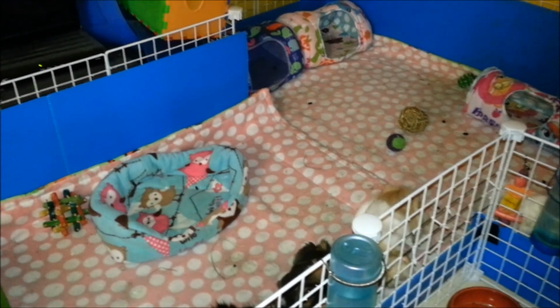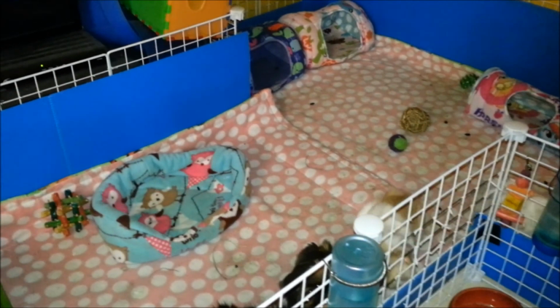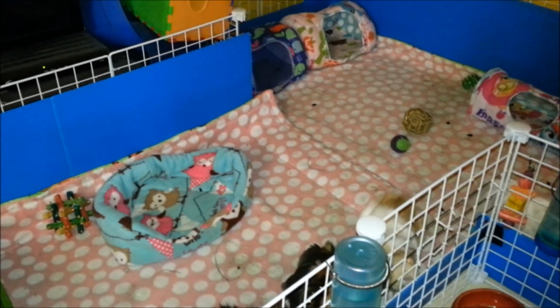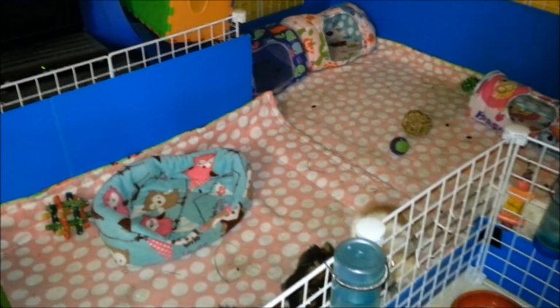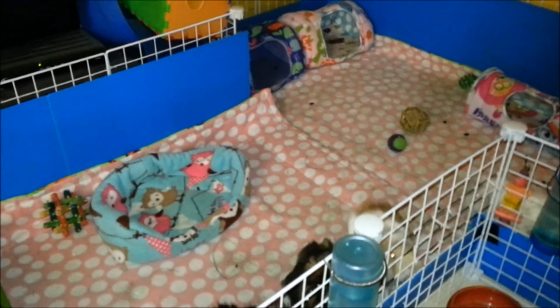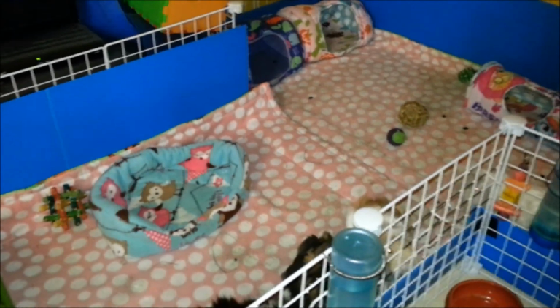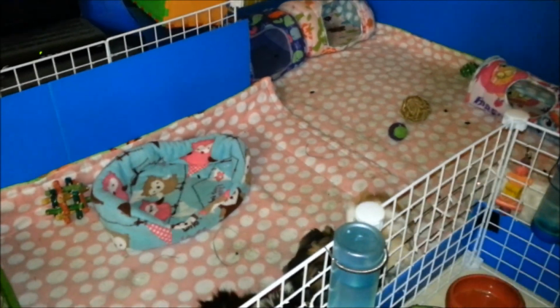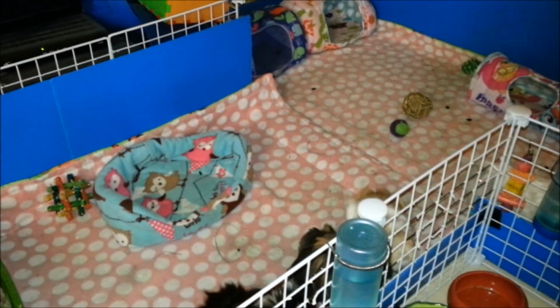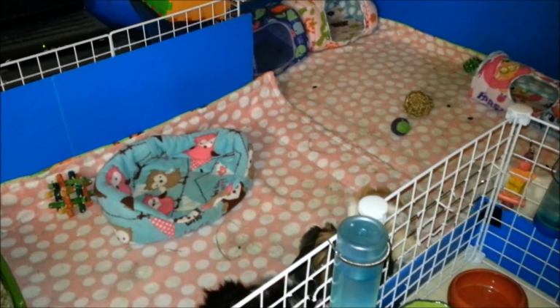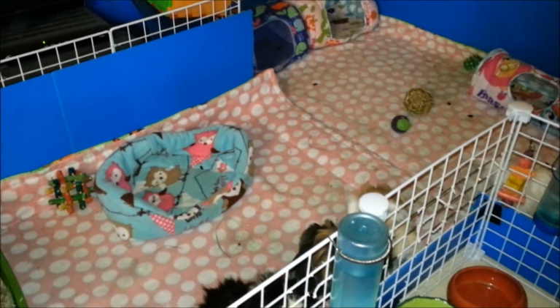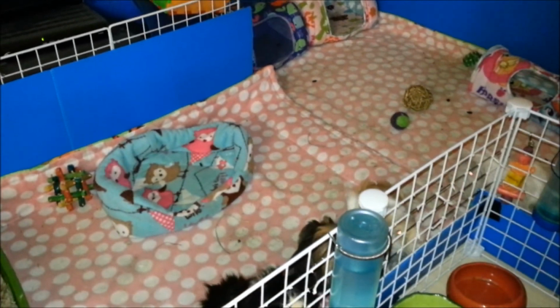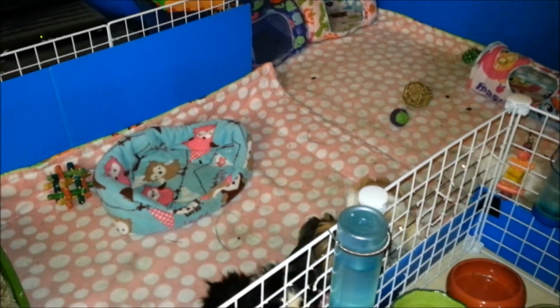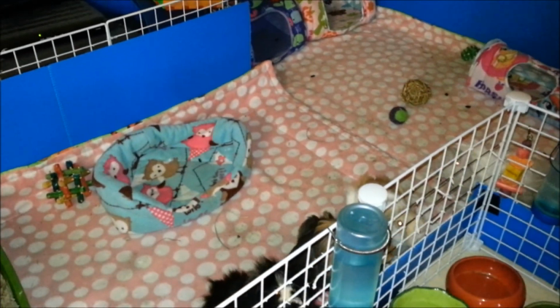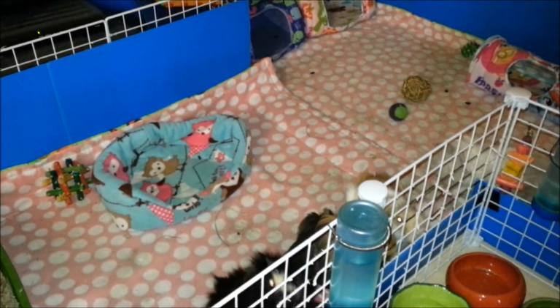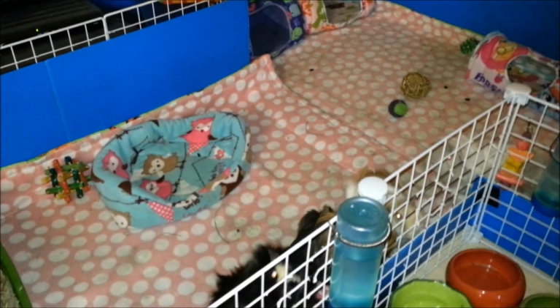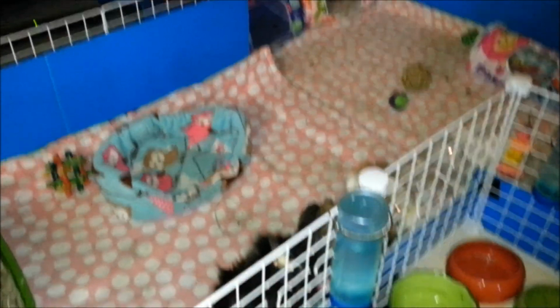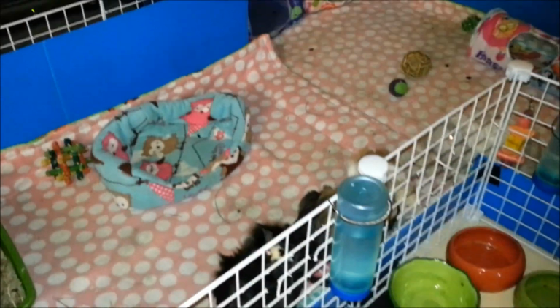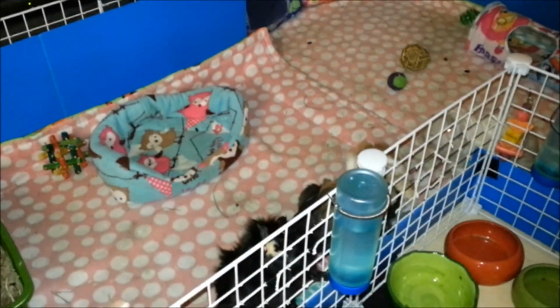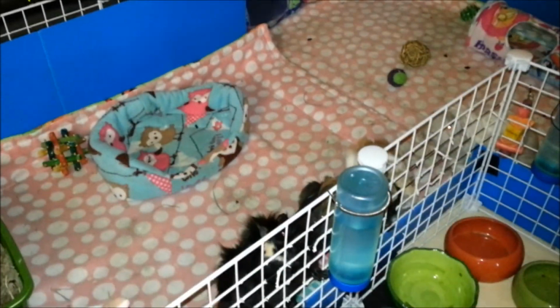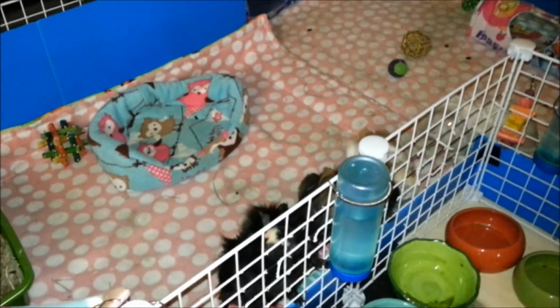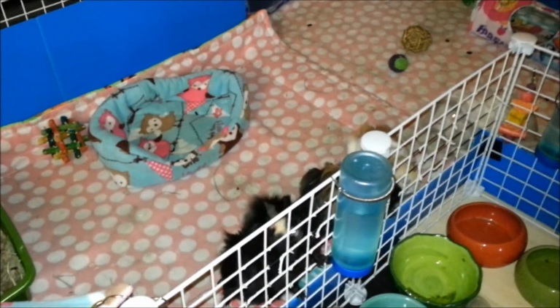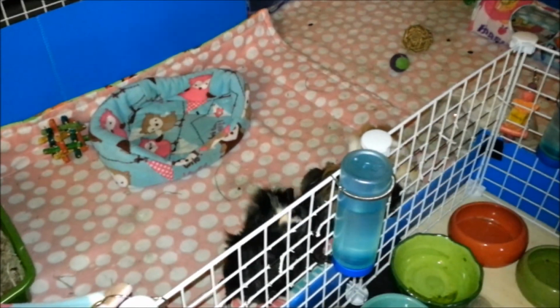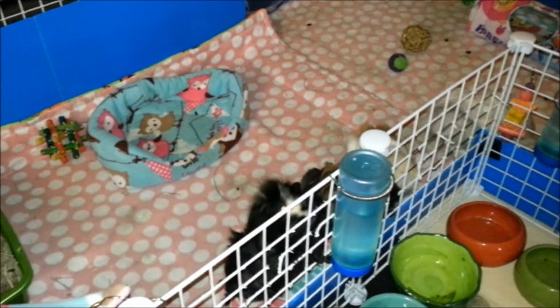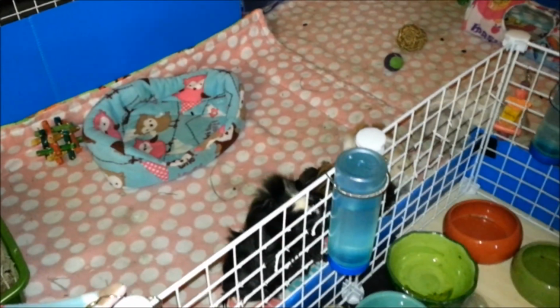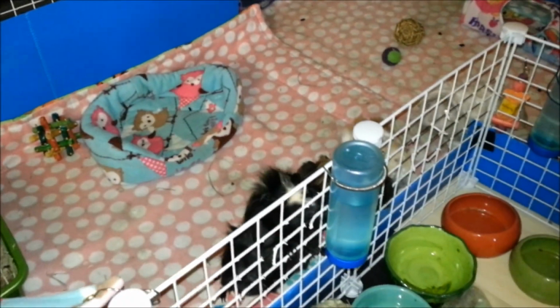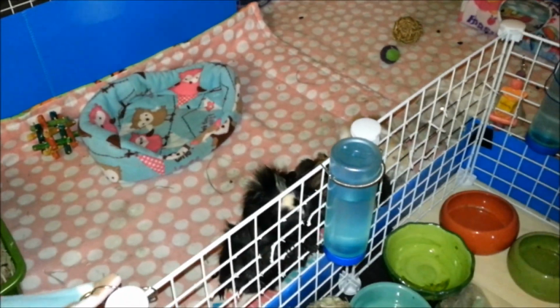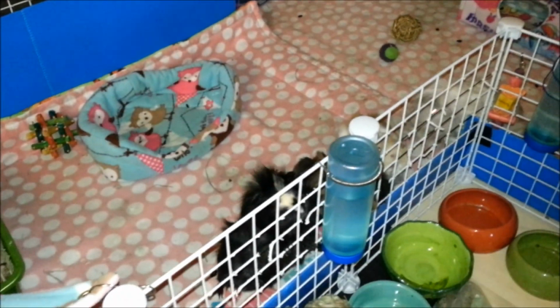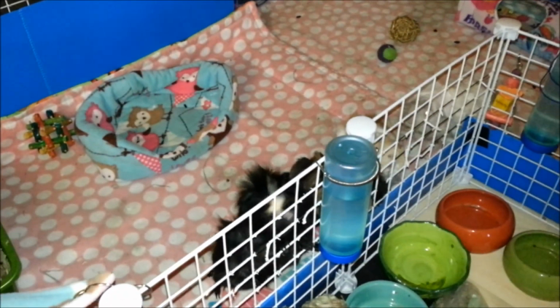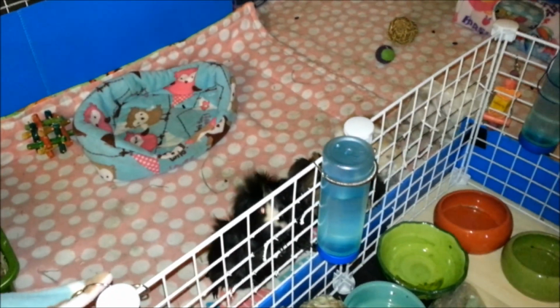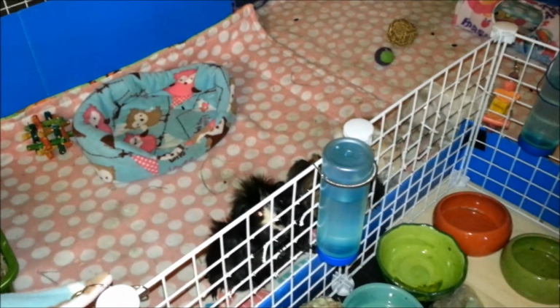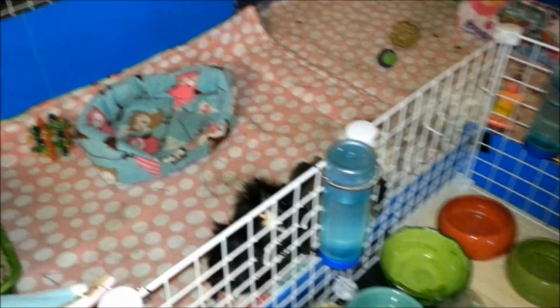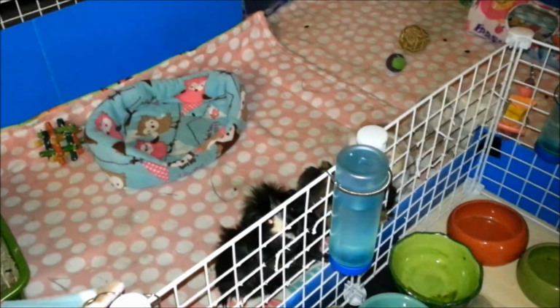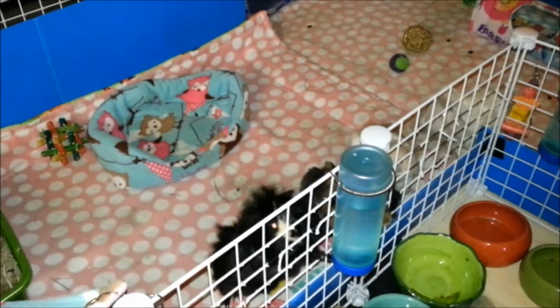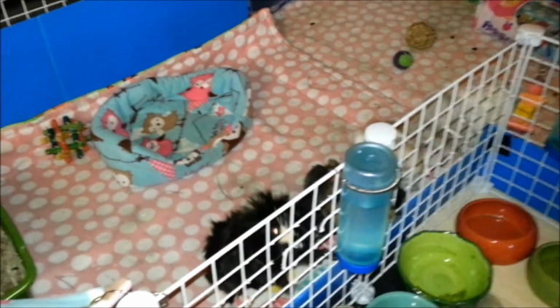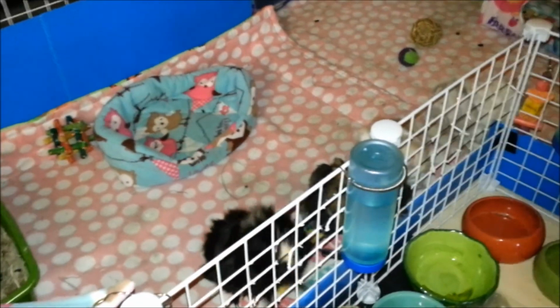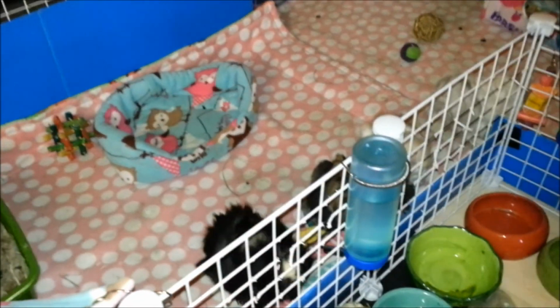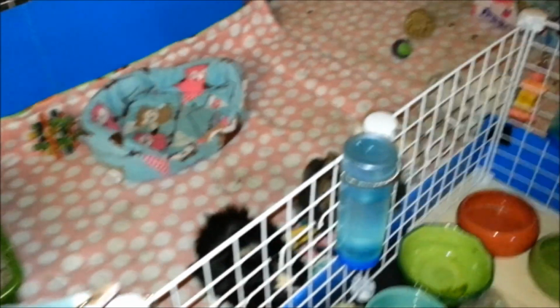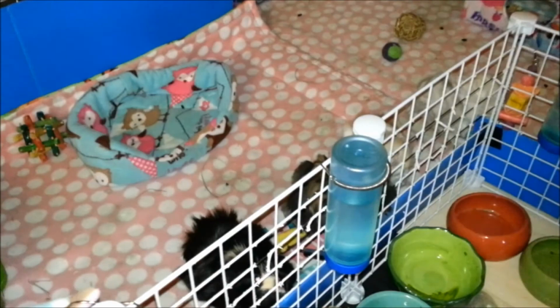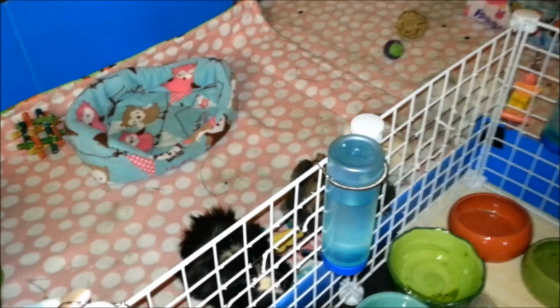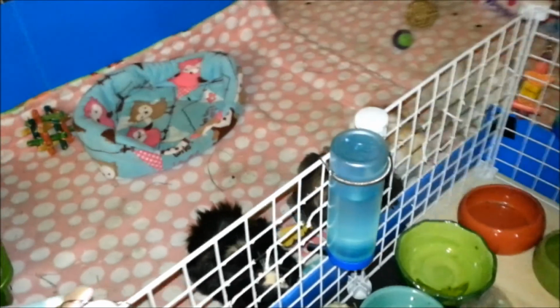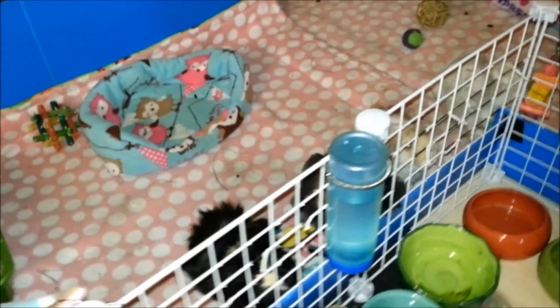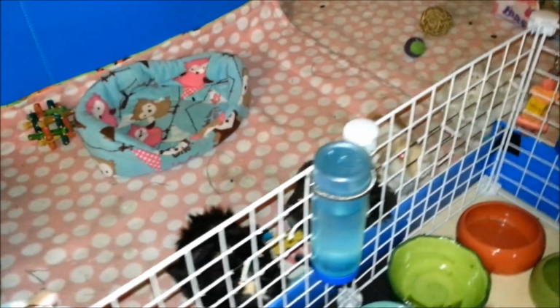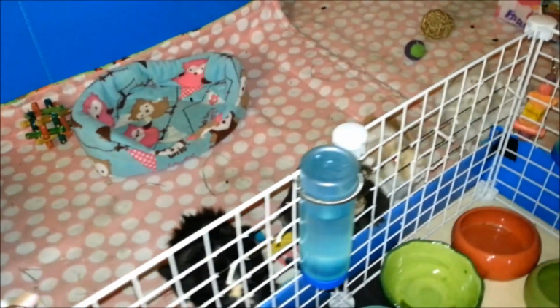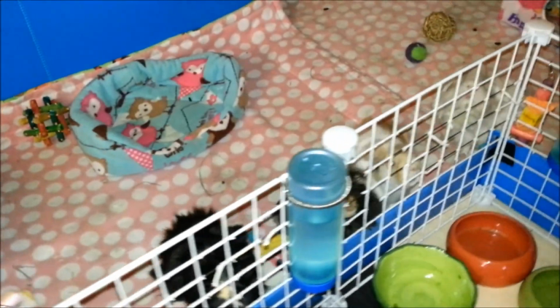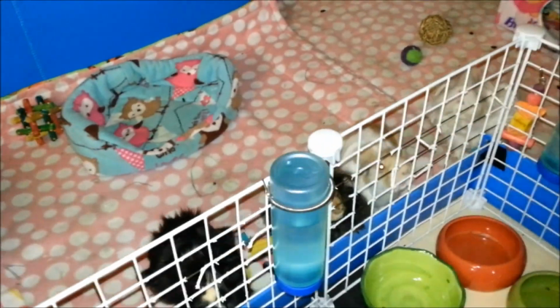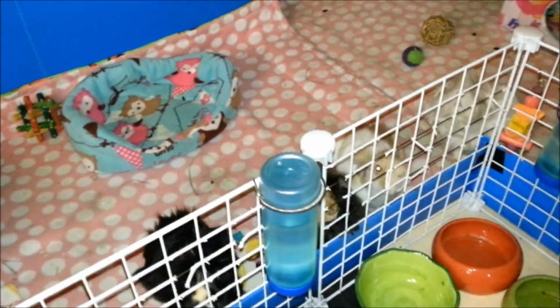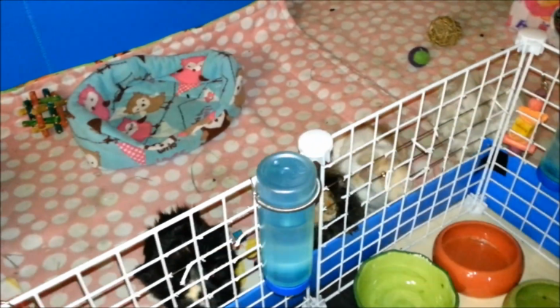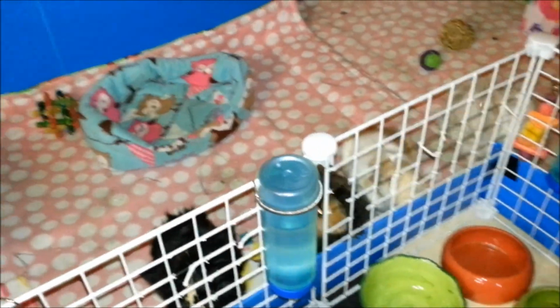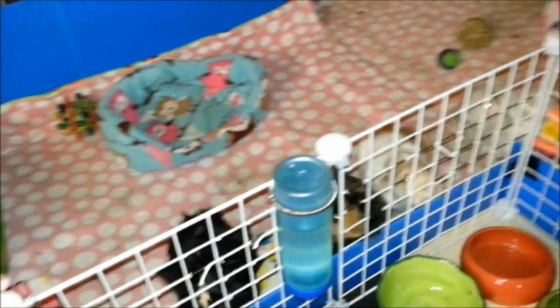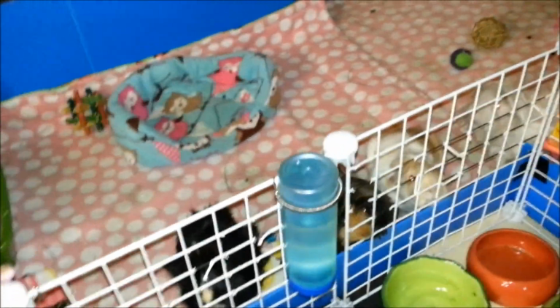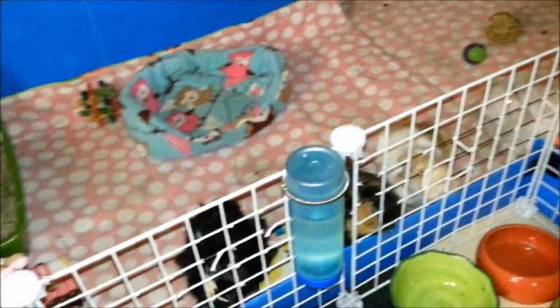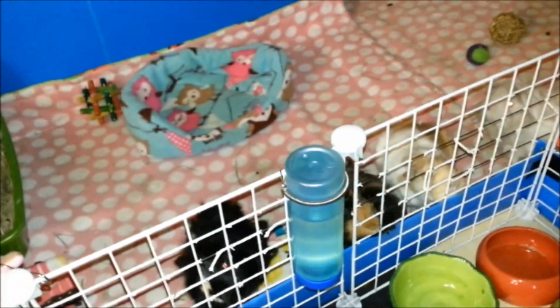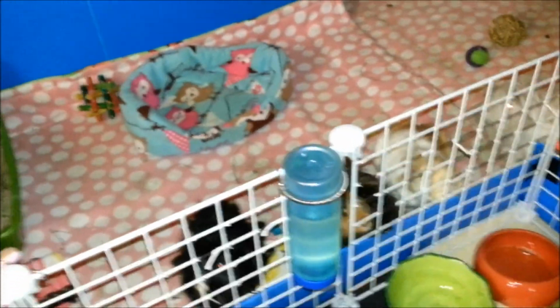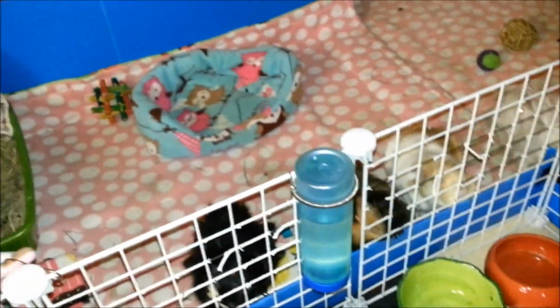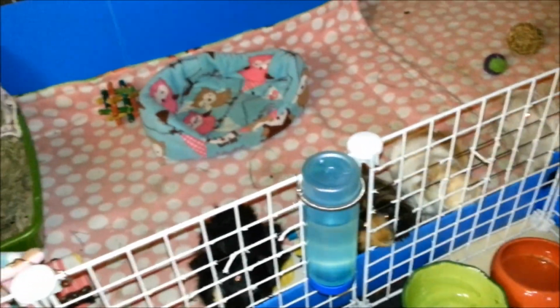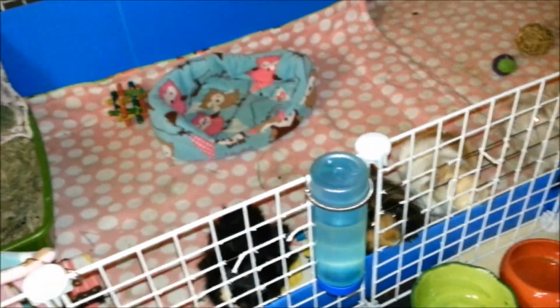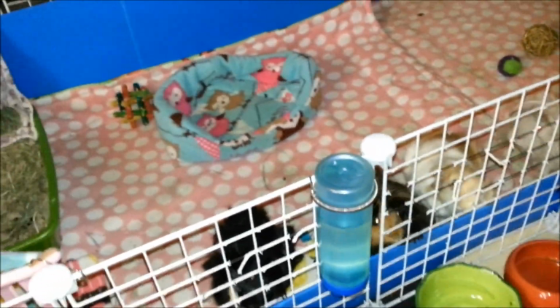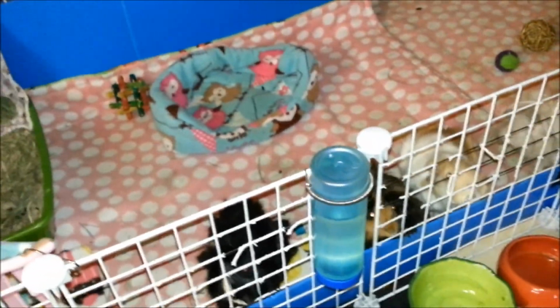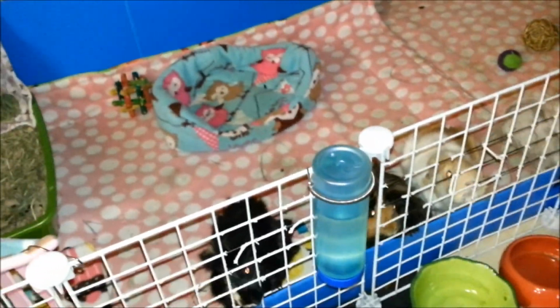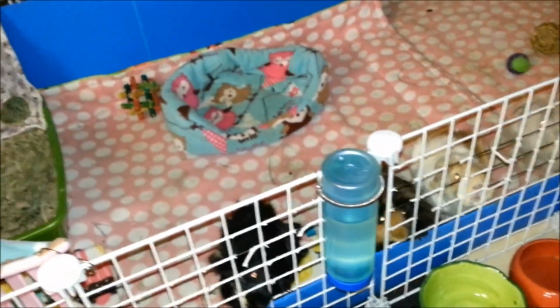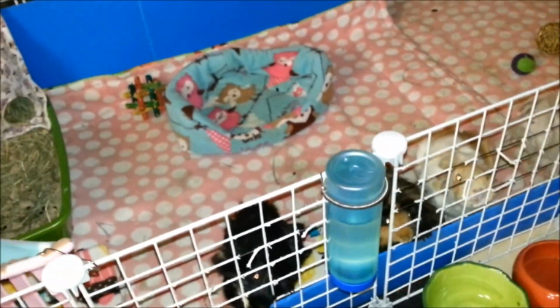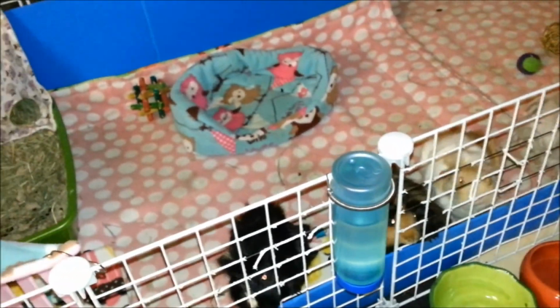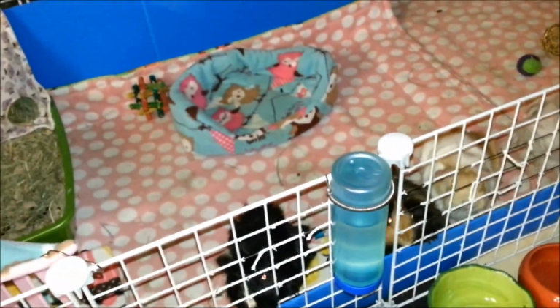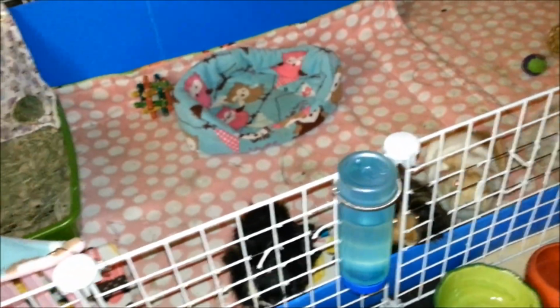Hey, this is Jessica and I'm with my pigs. Do you think they're getting something? Actually they want their veg, but they're not getting their veg yet.